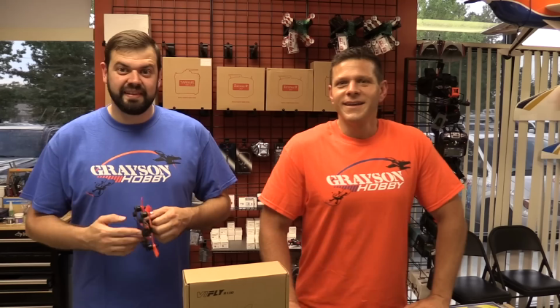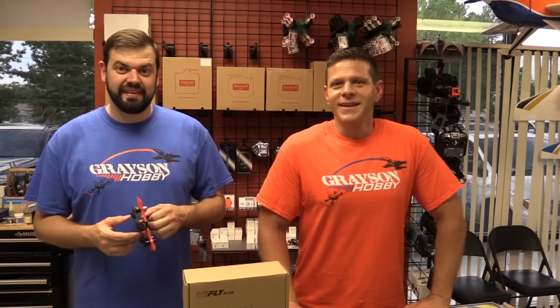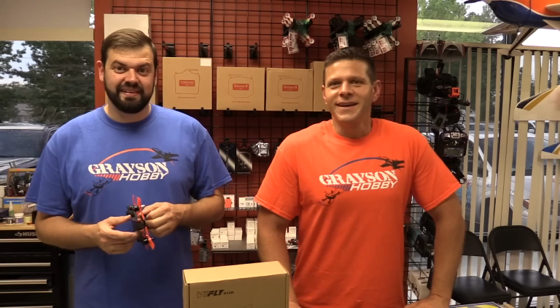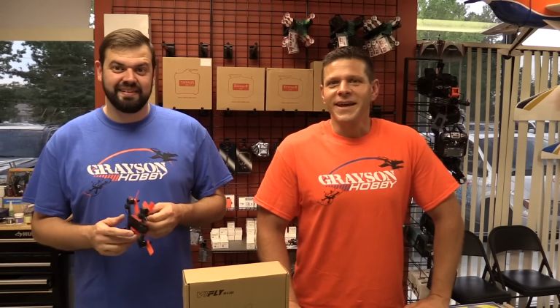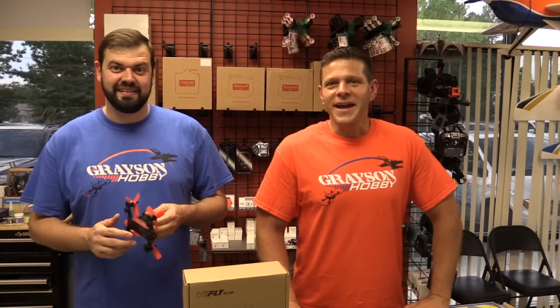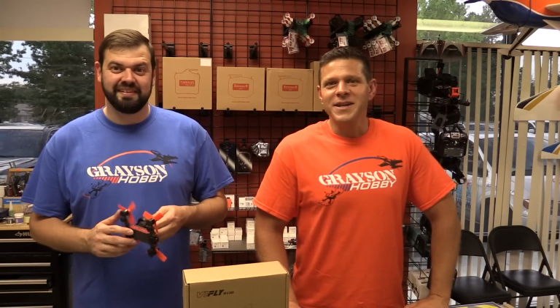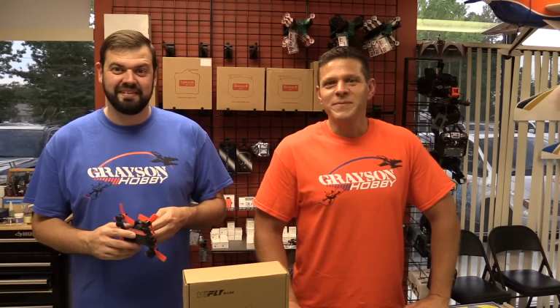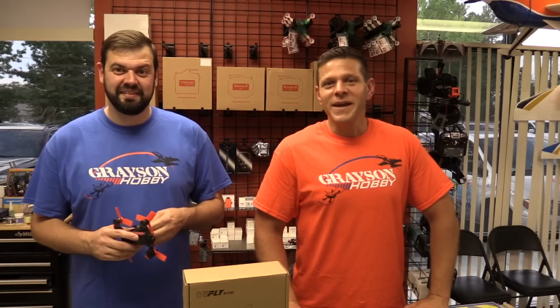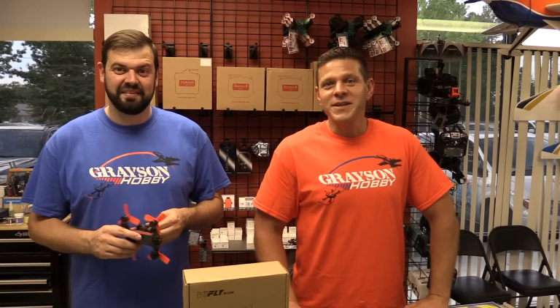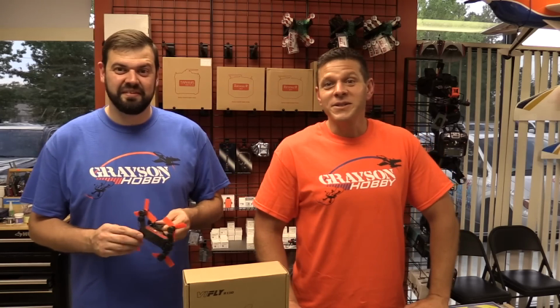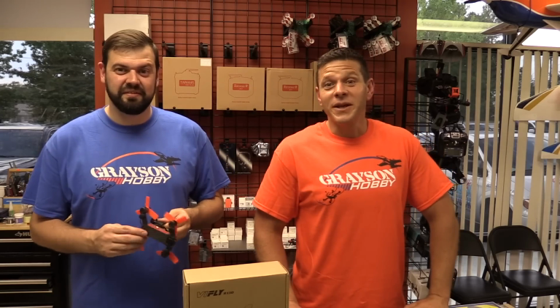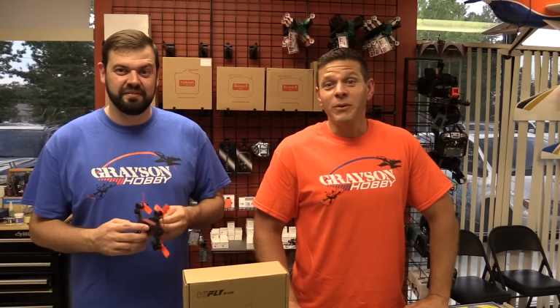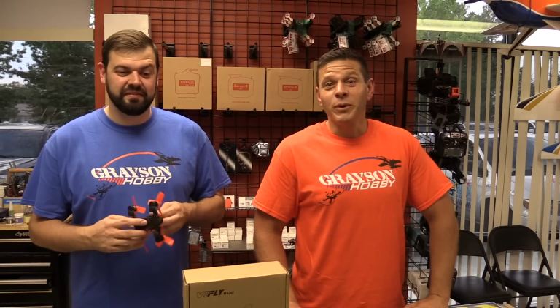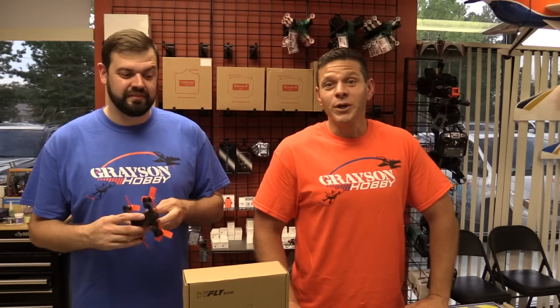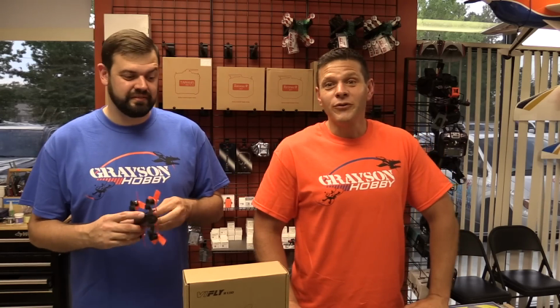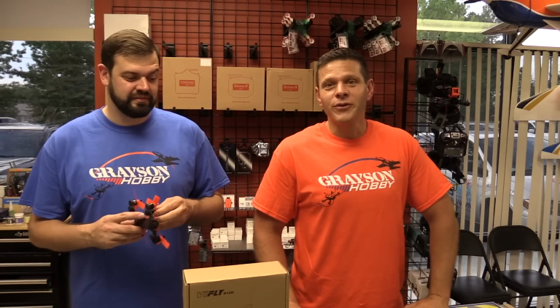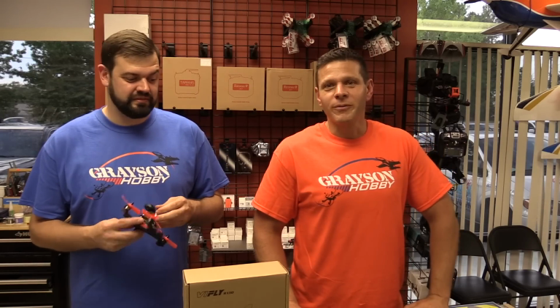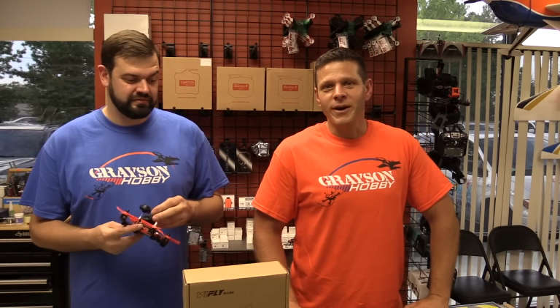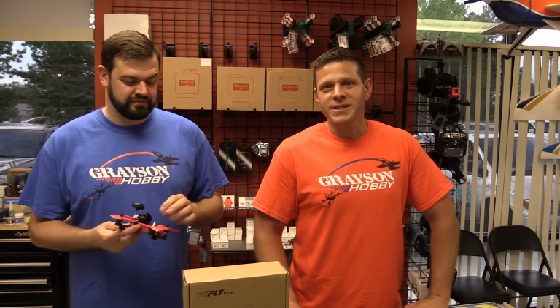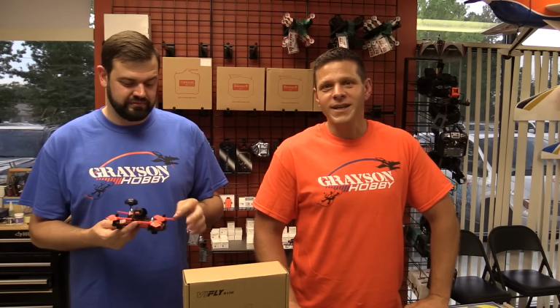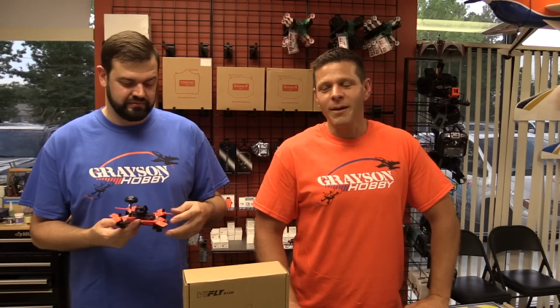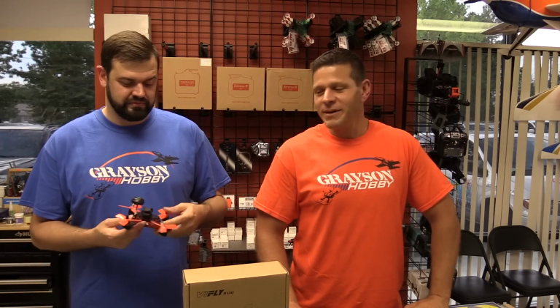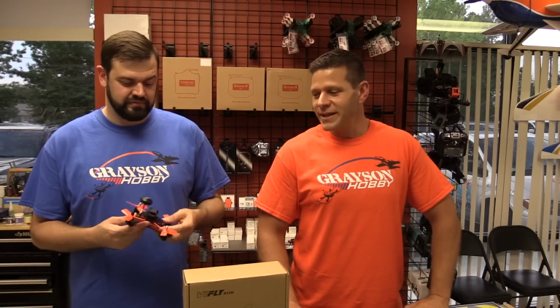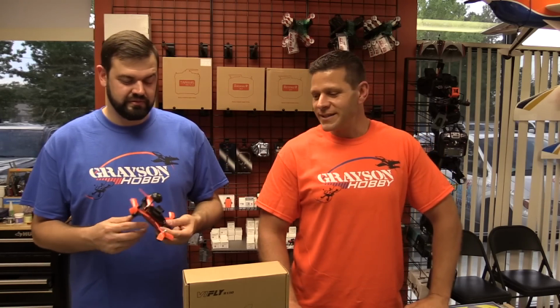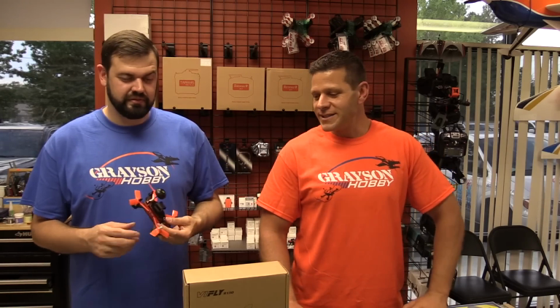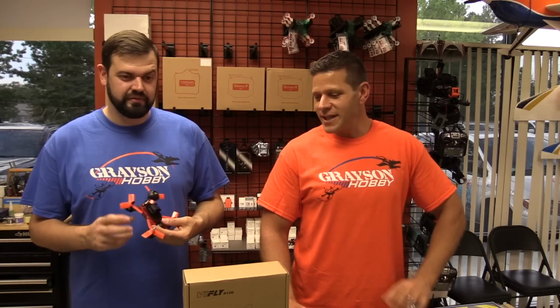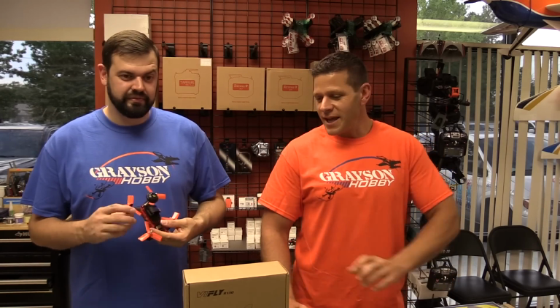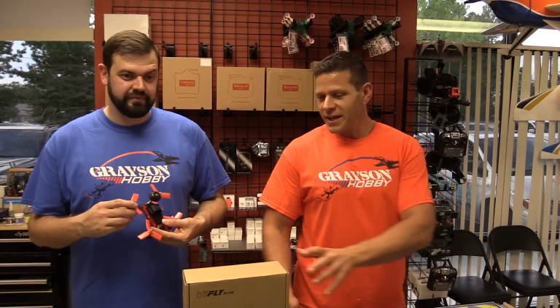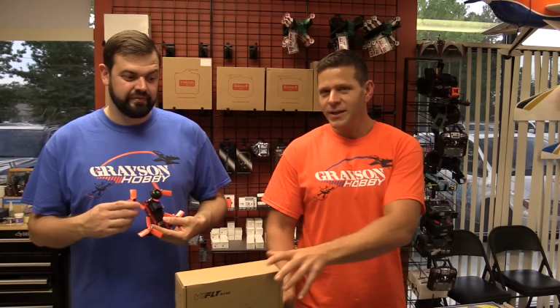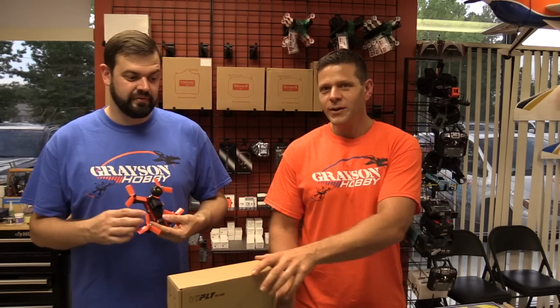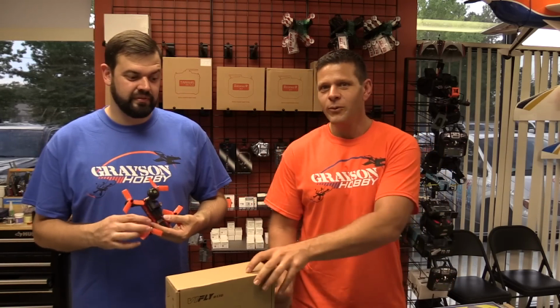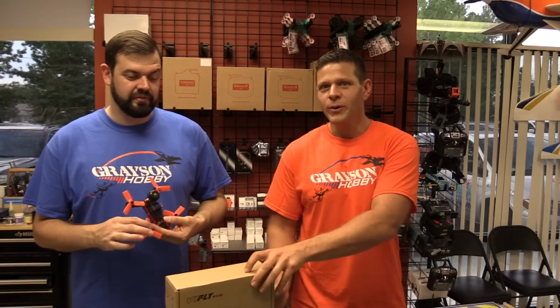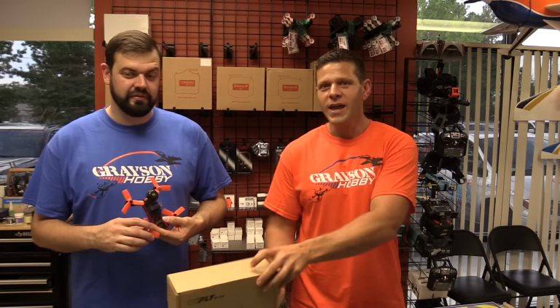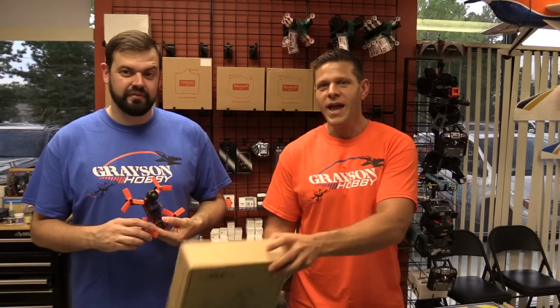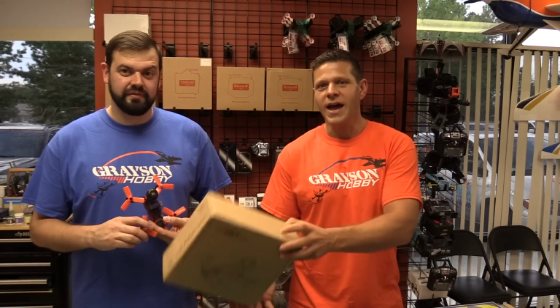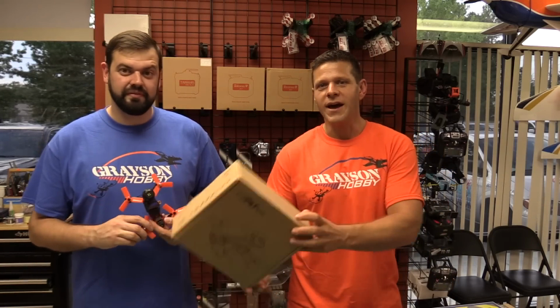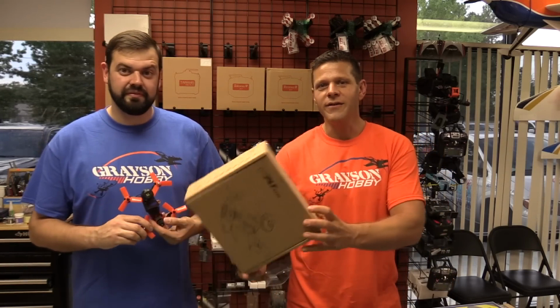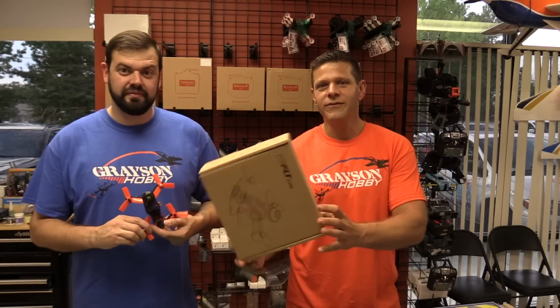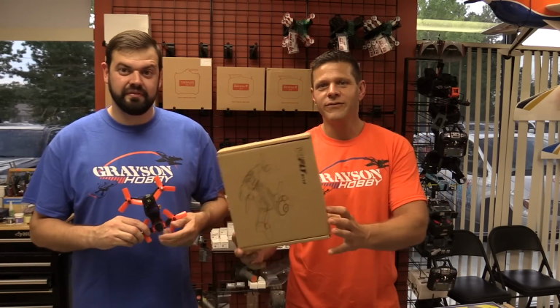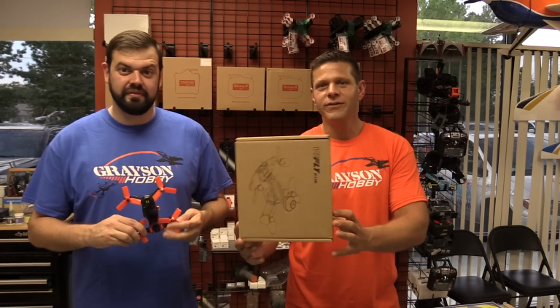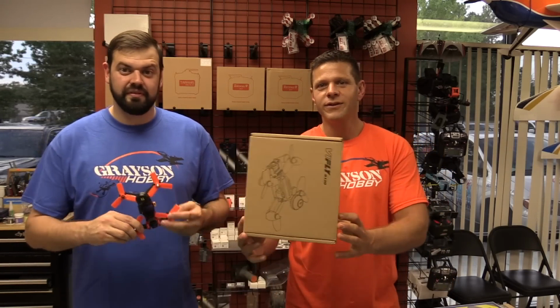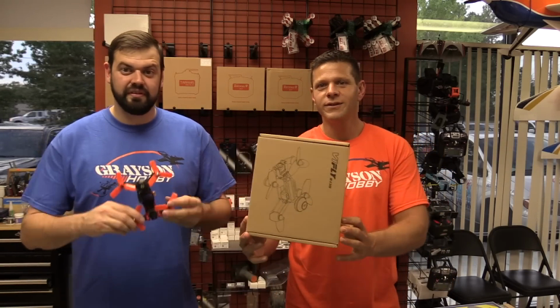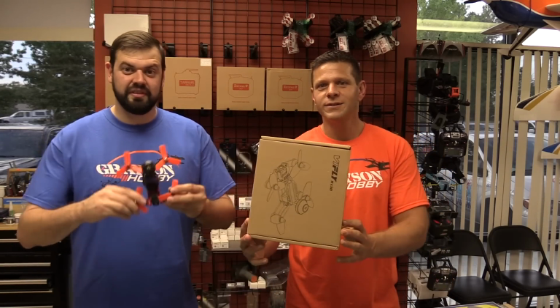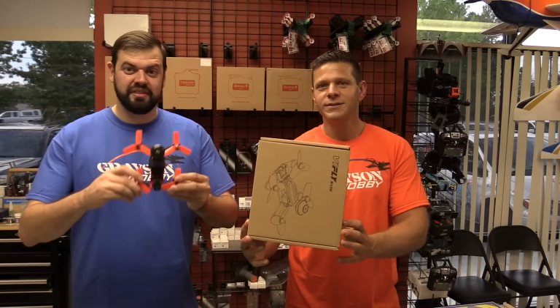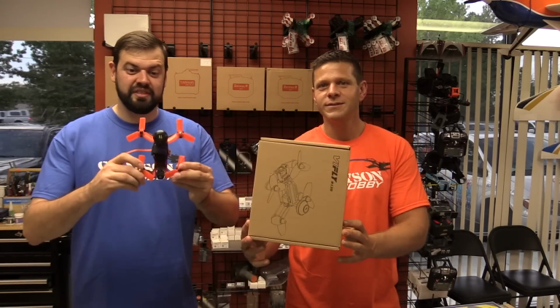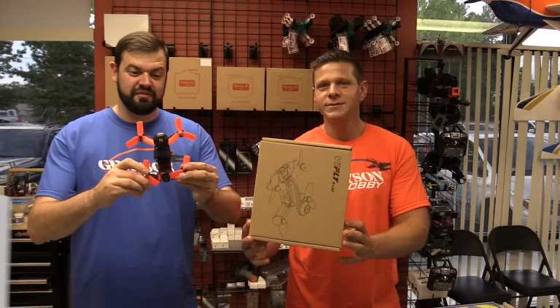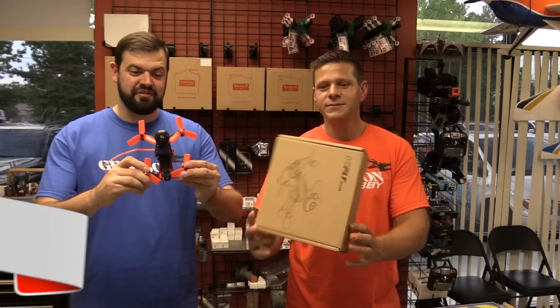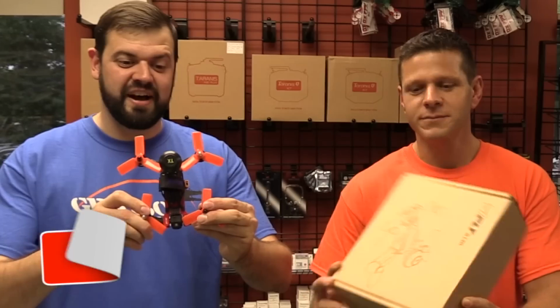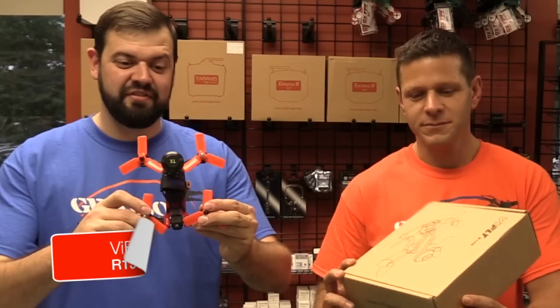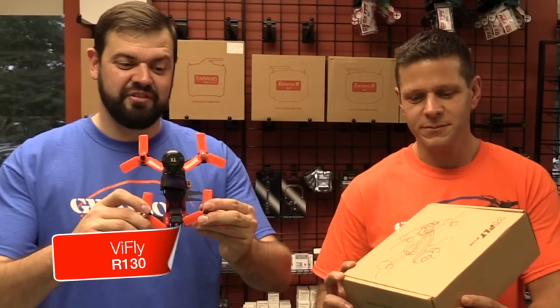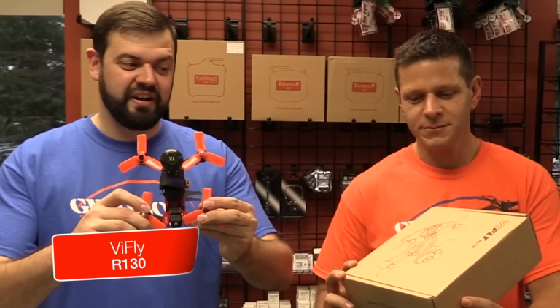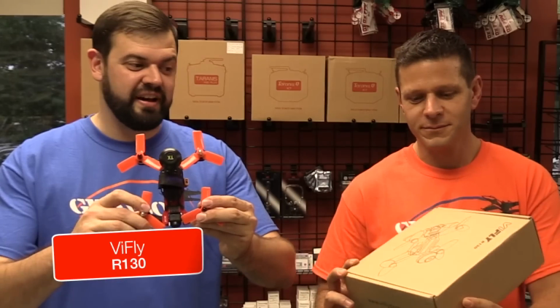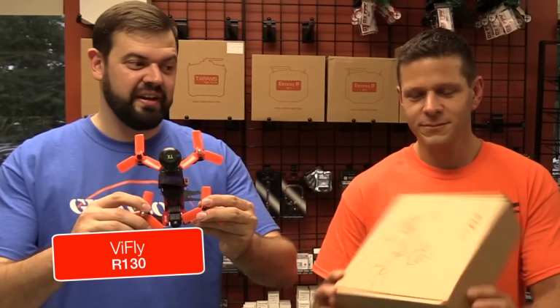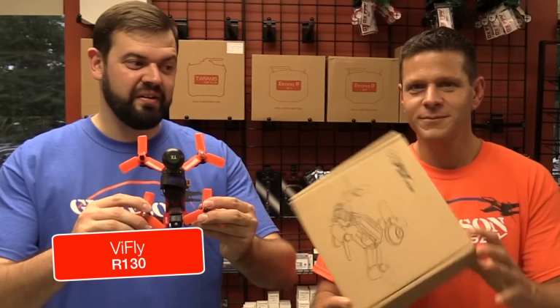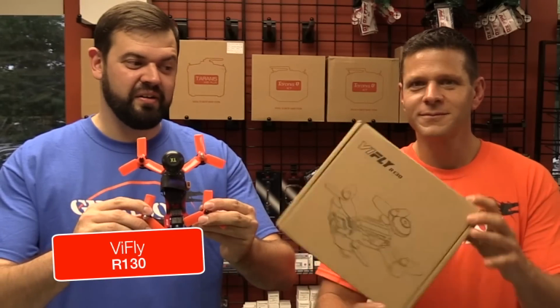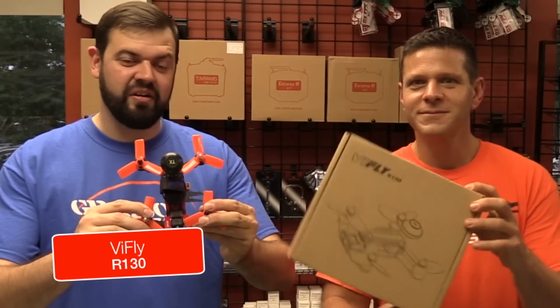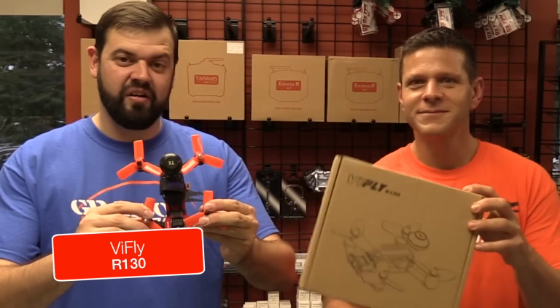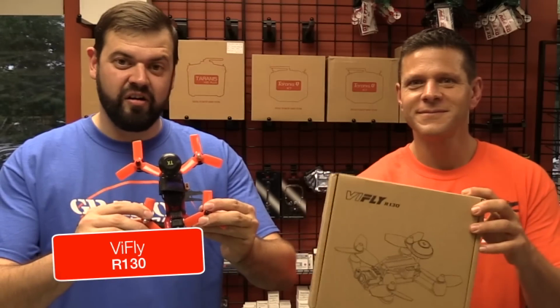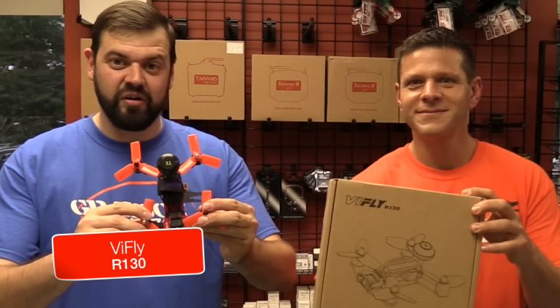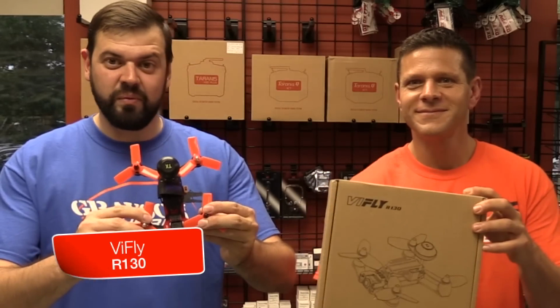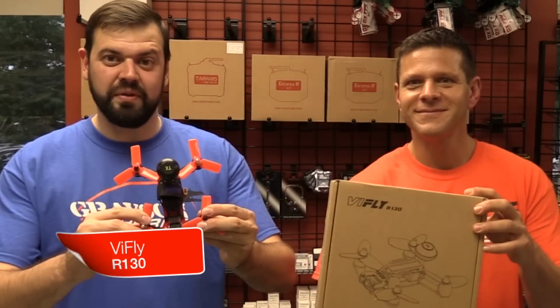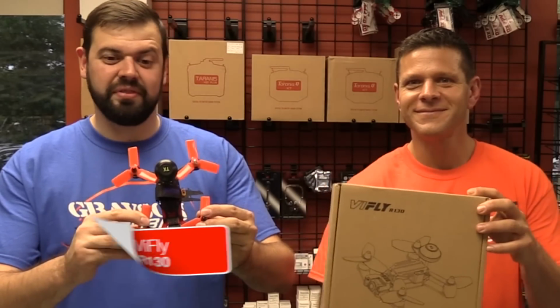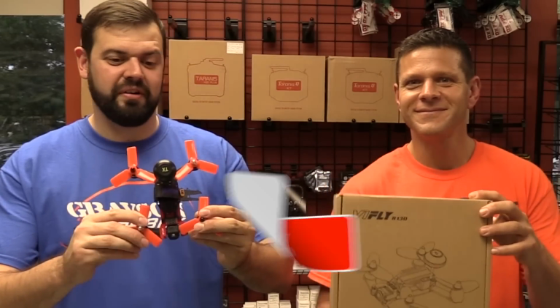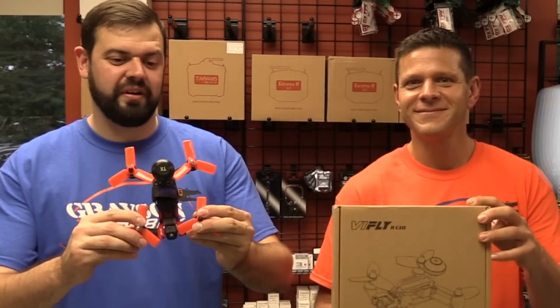Hey guys, Basil and Will from Grace and Hobby, and today we have the BiFly R-130.